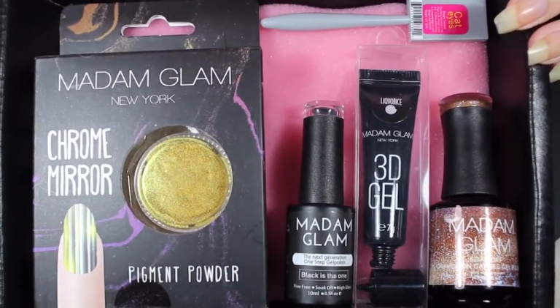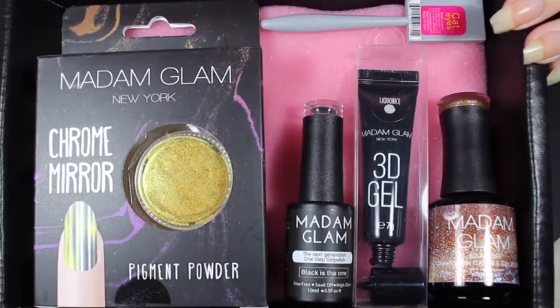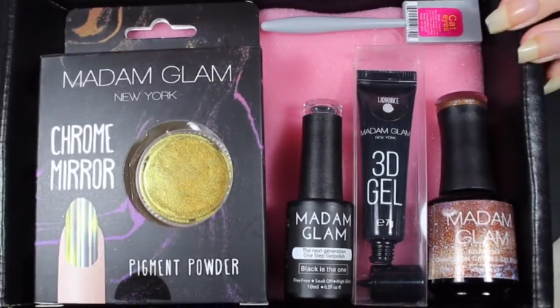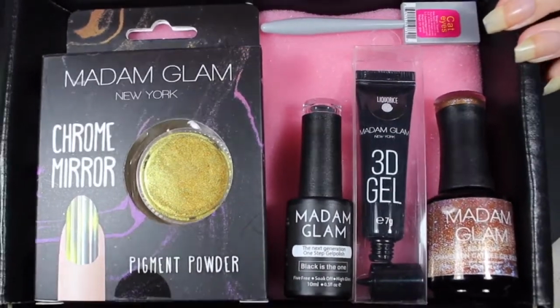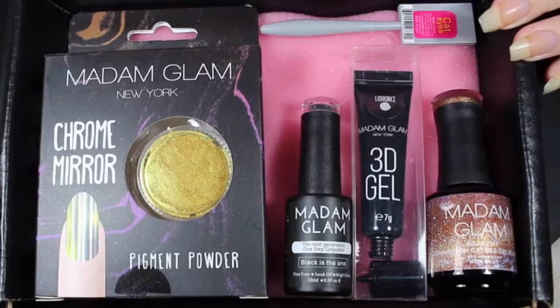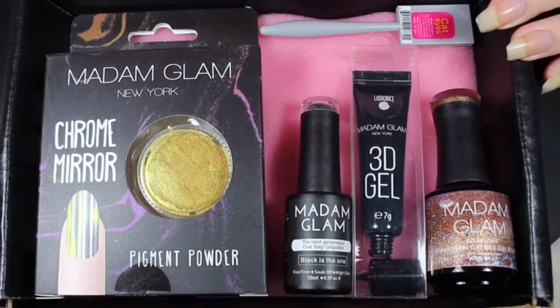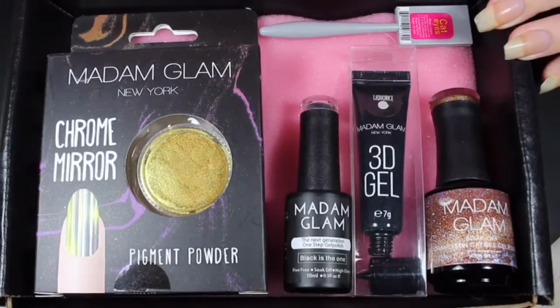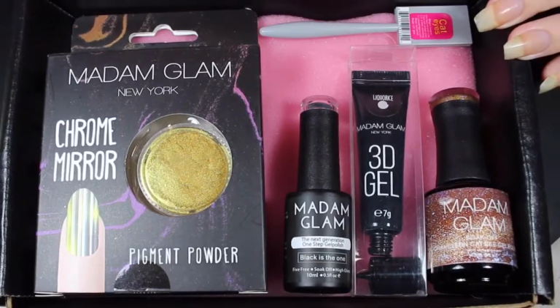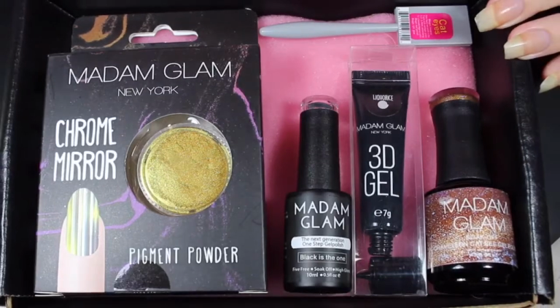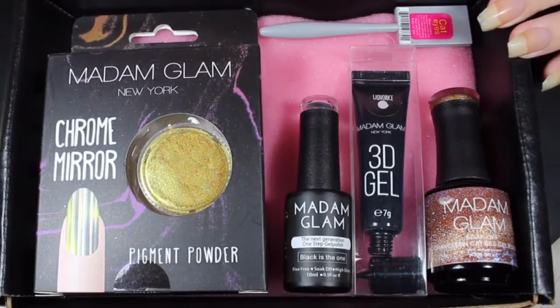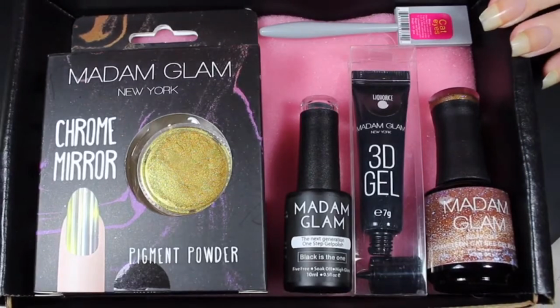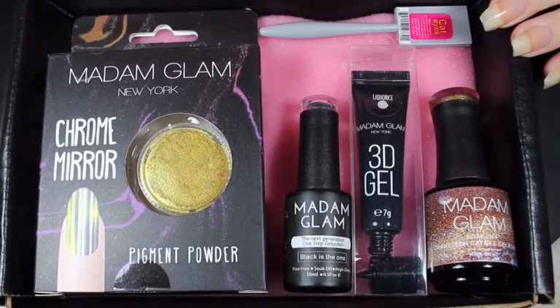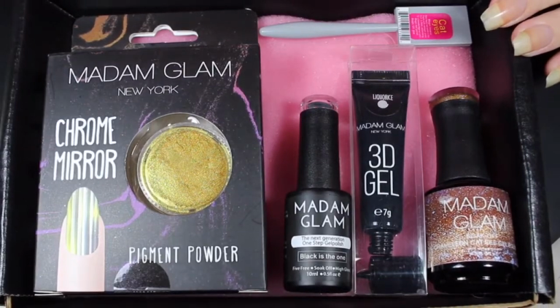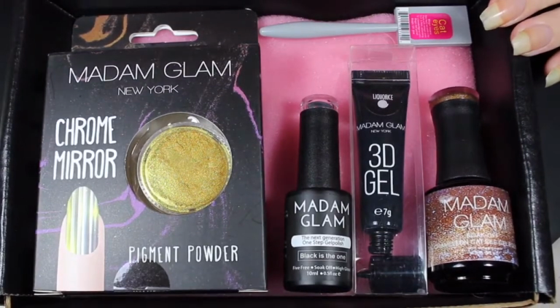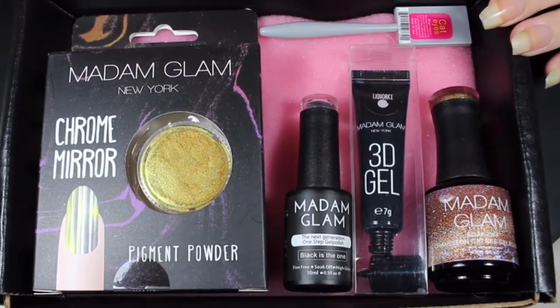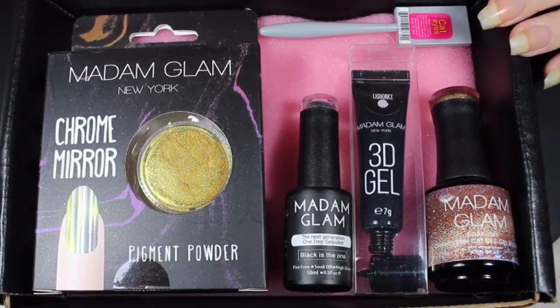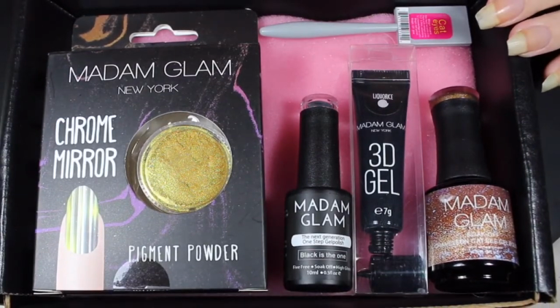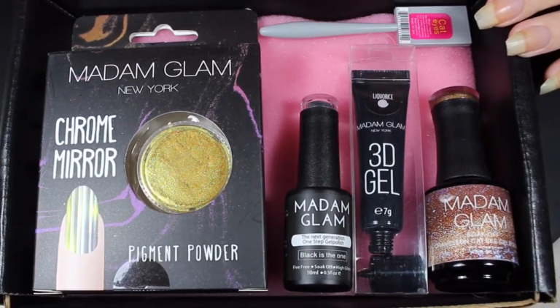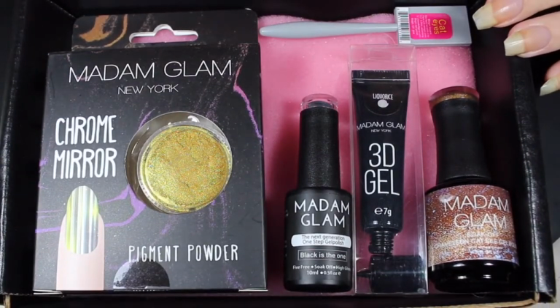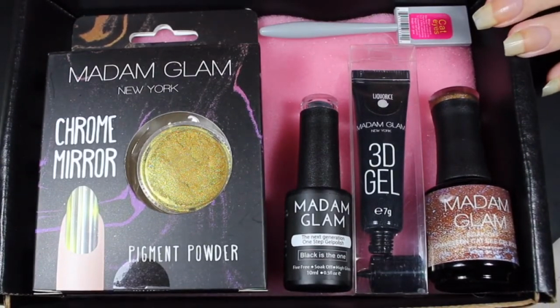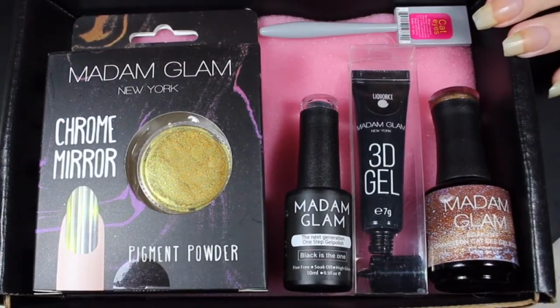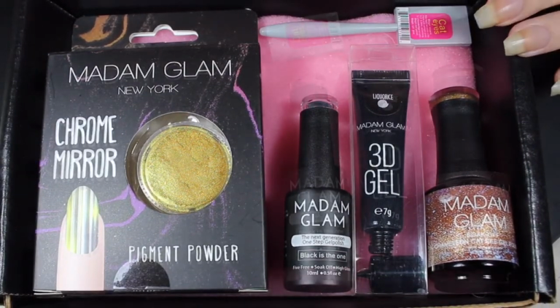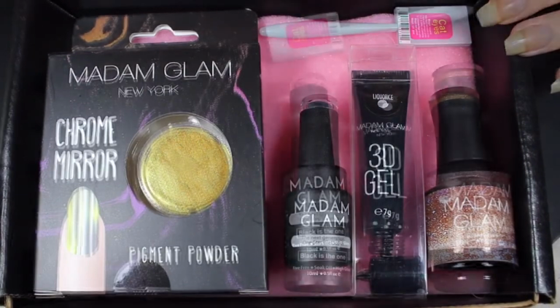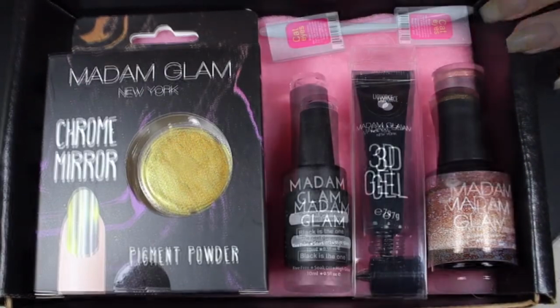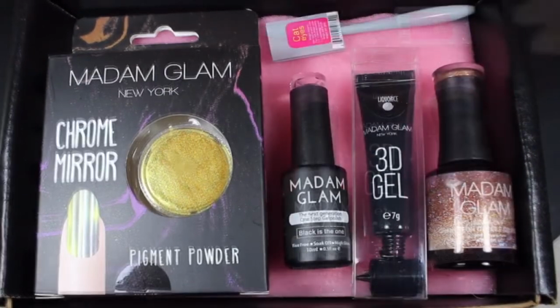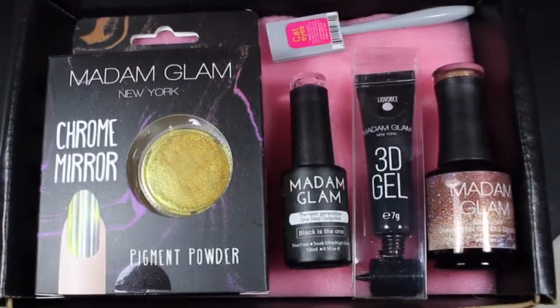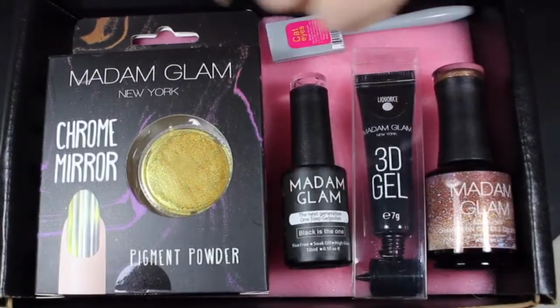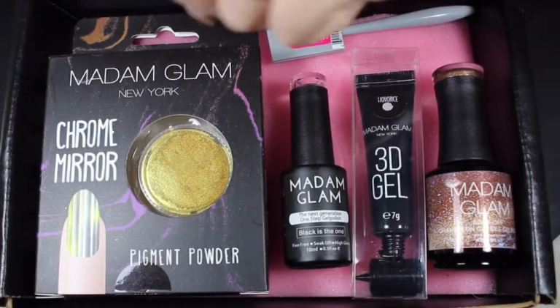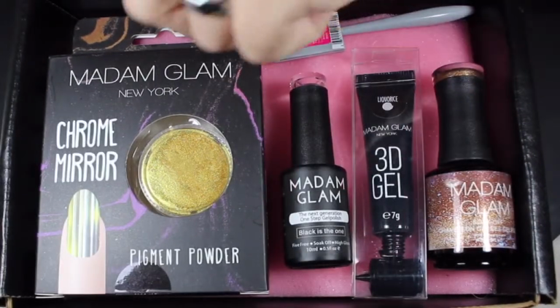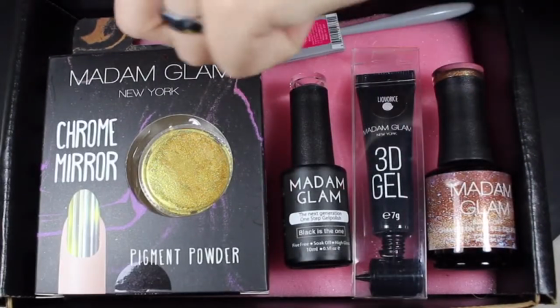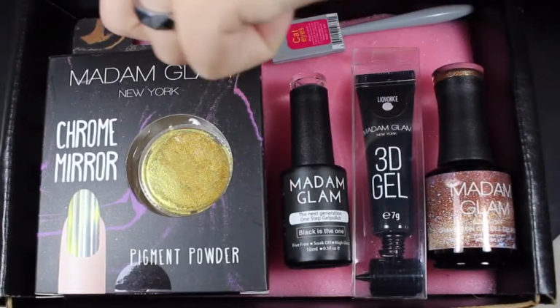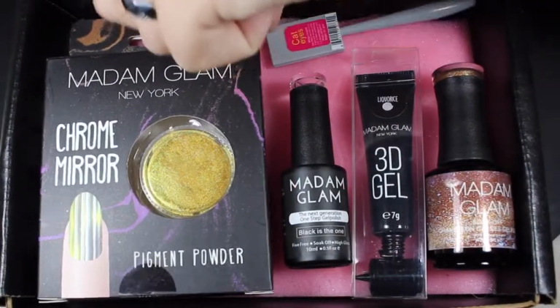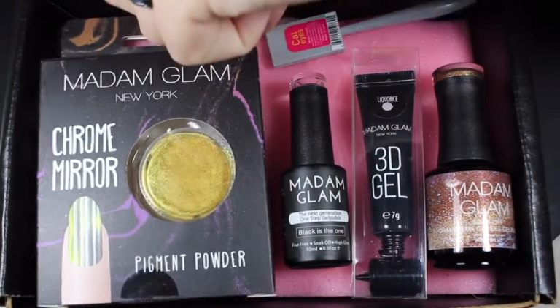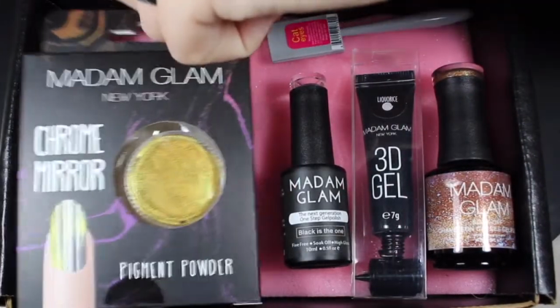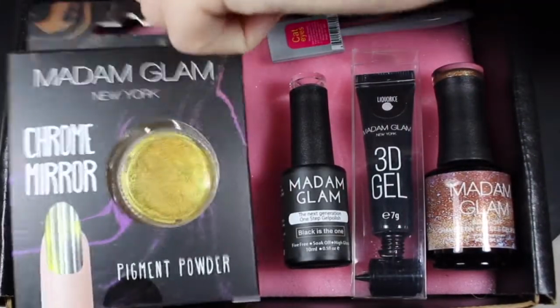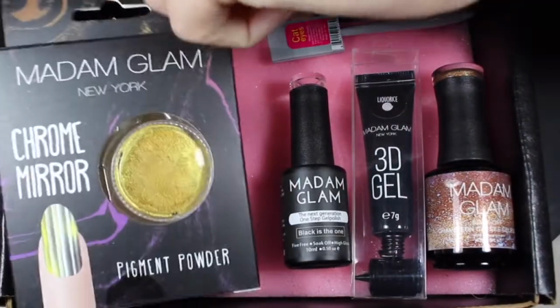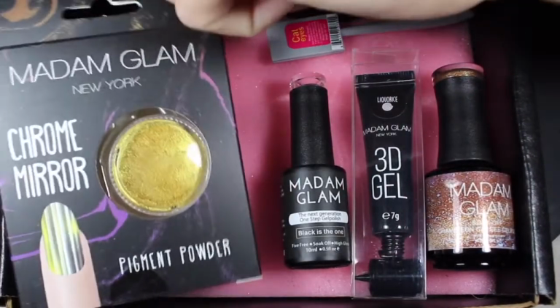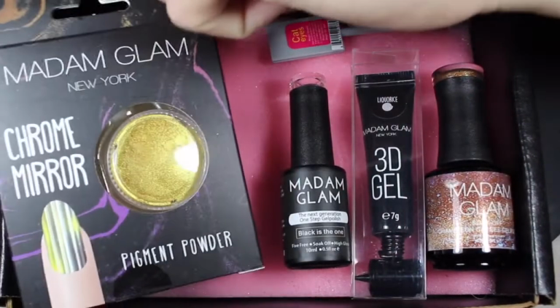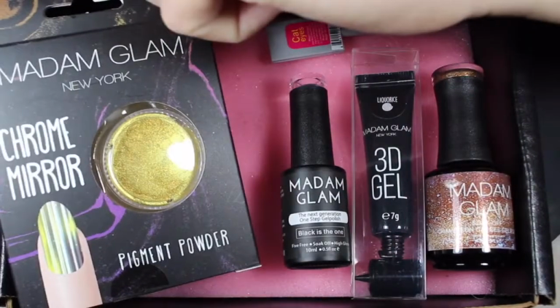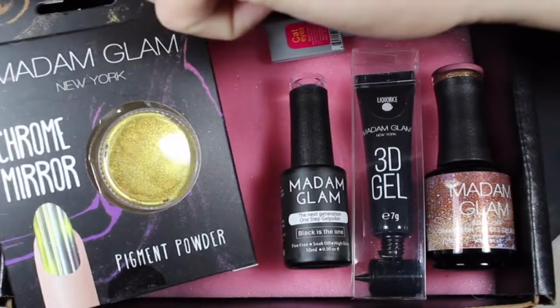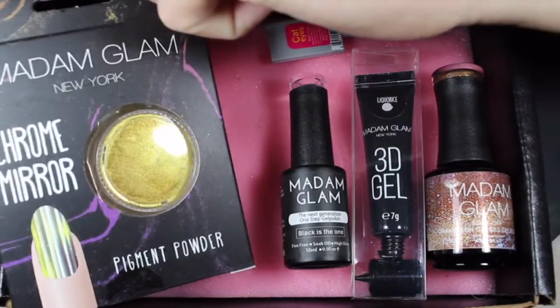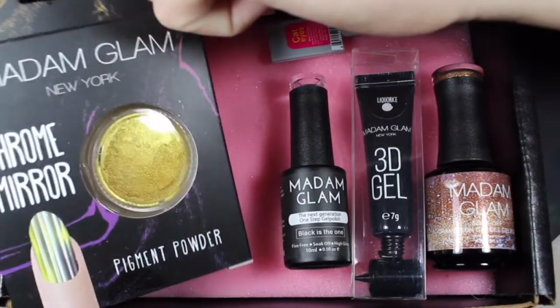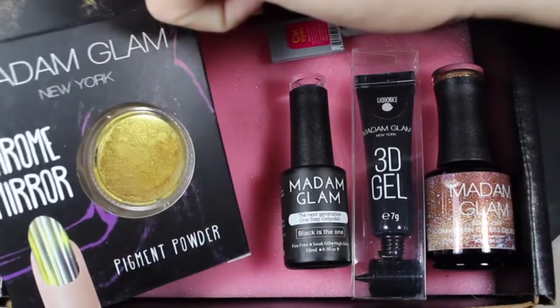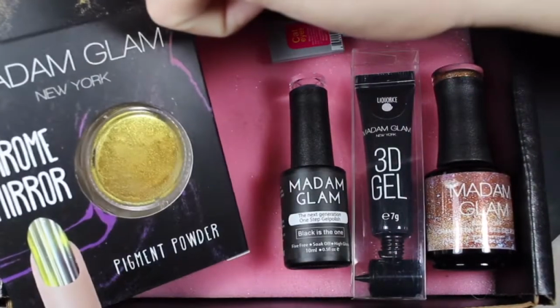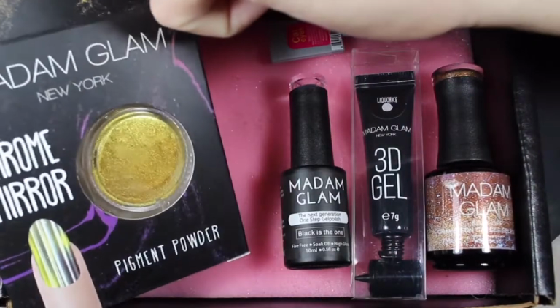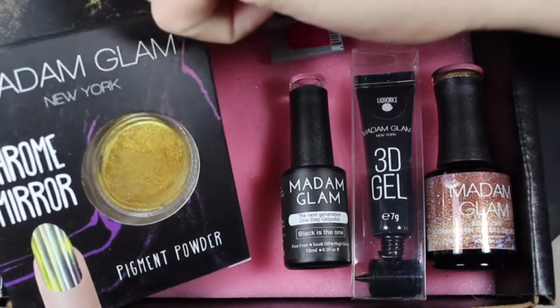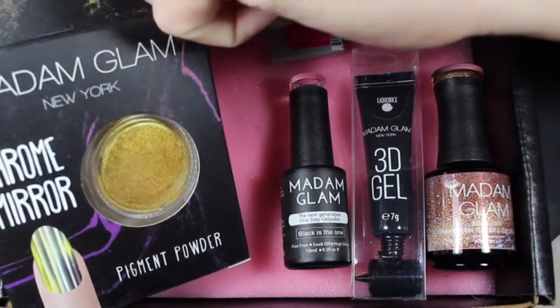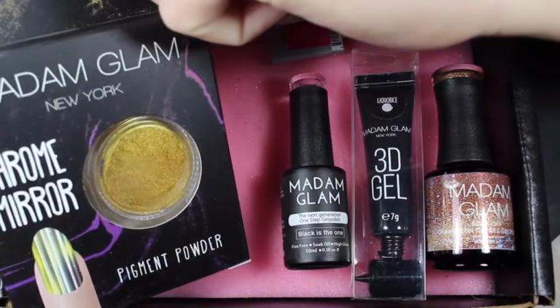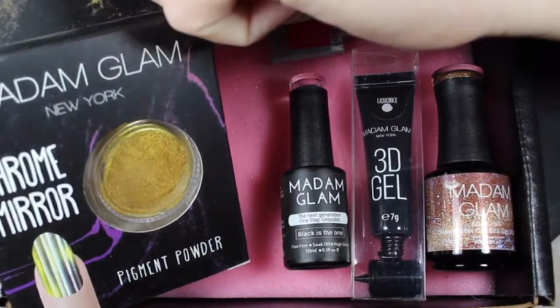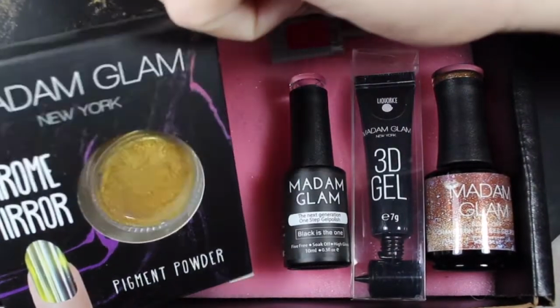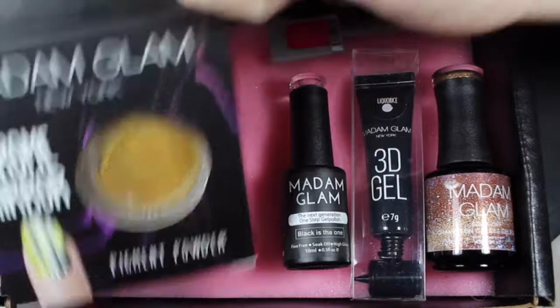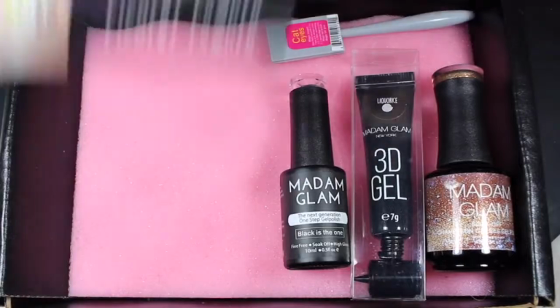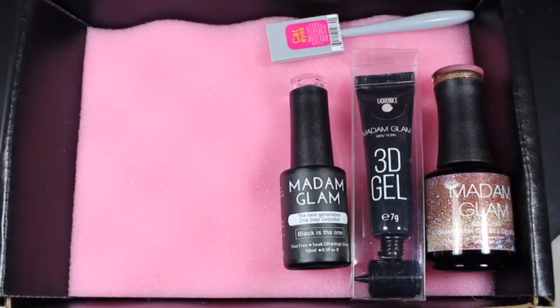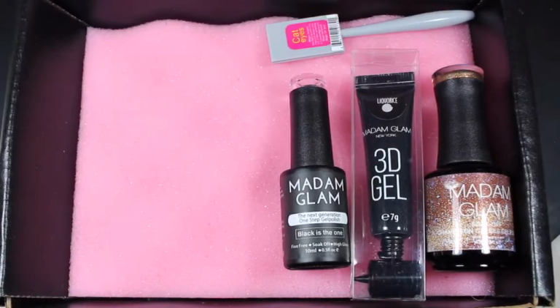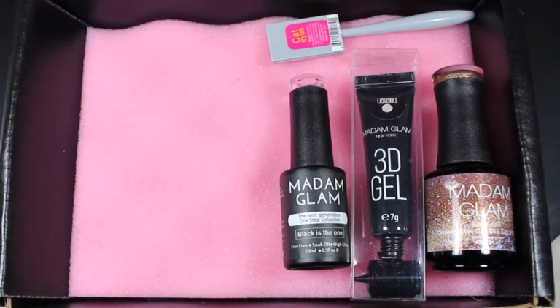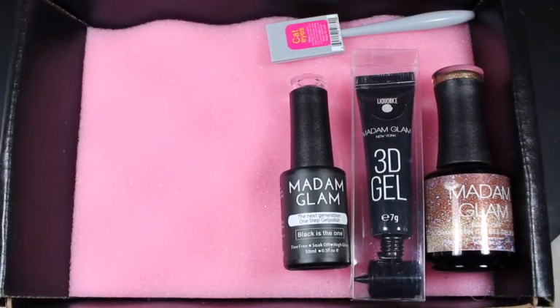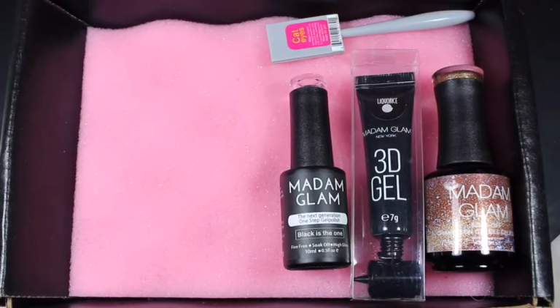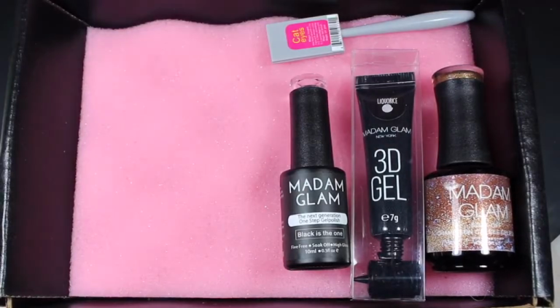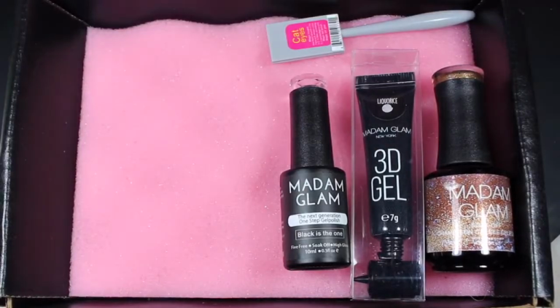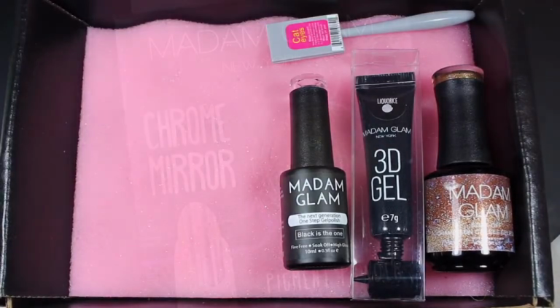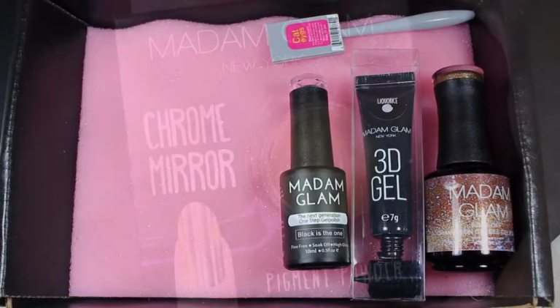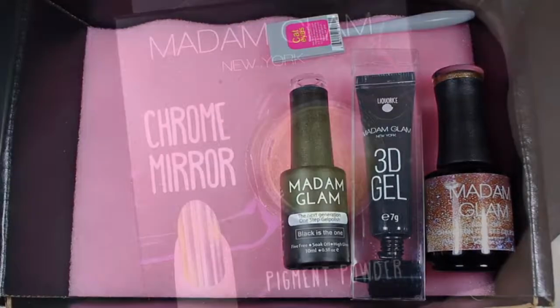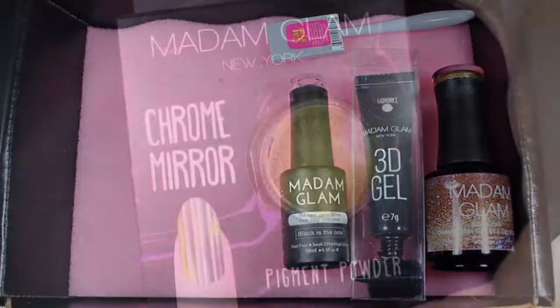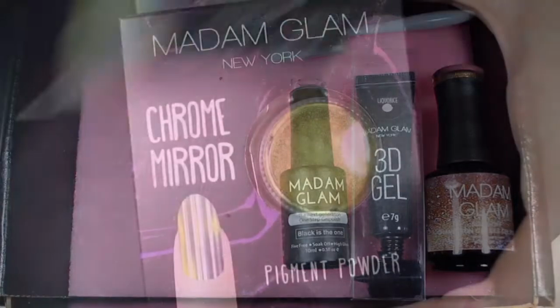If you're interested in purchasing anything from Madame Glam, you can use my coupon code SLO30 to save 30%.